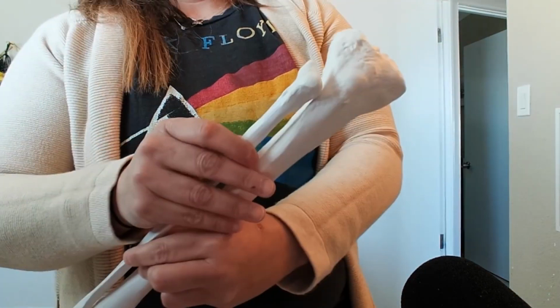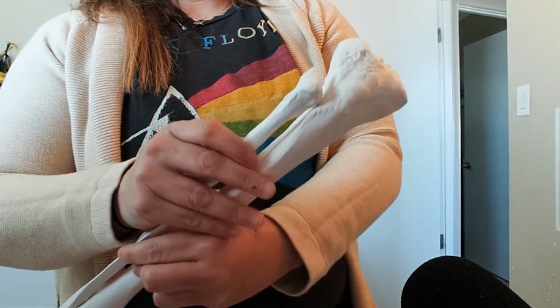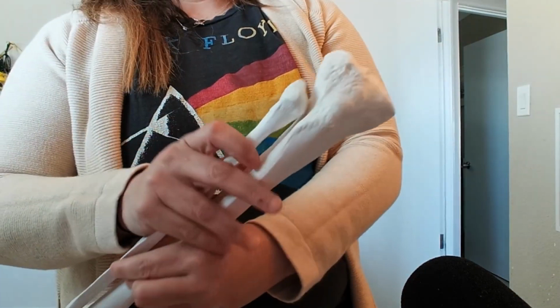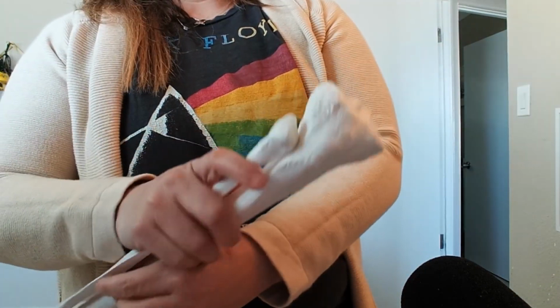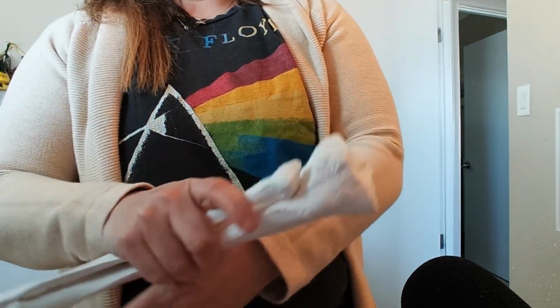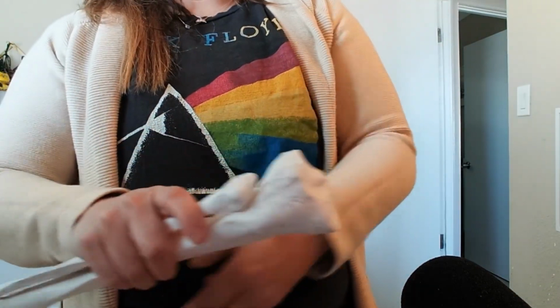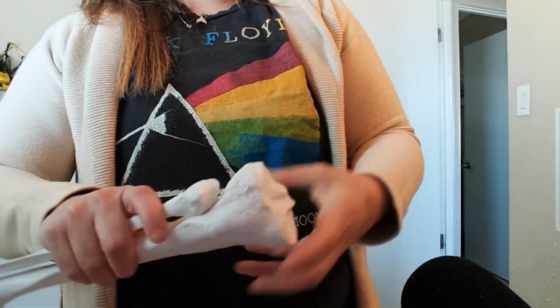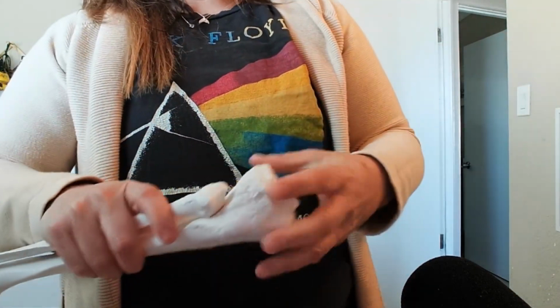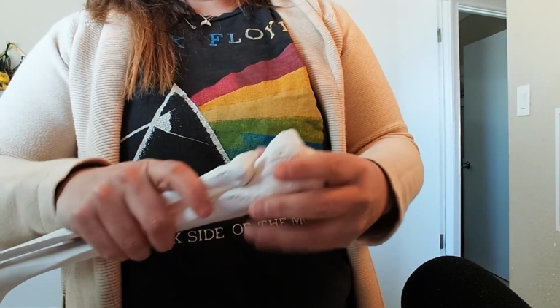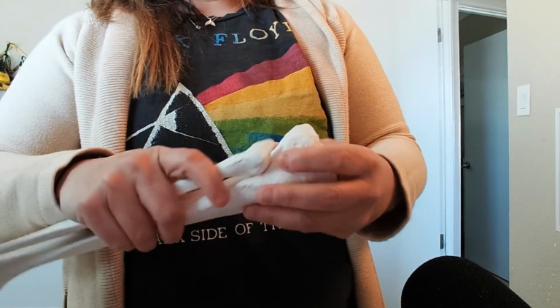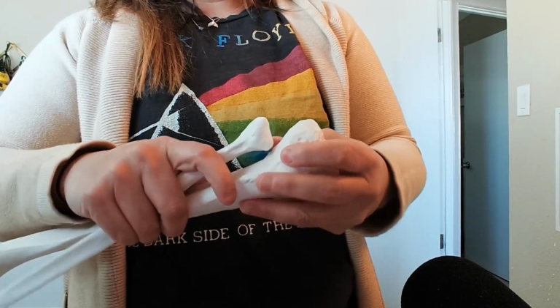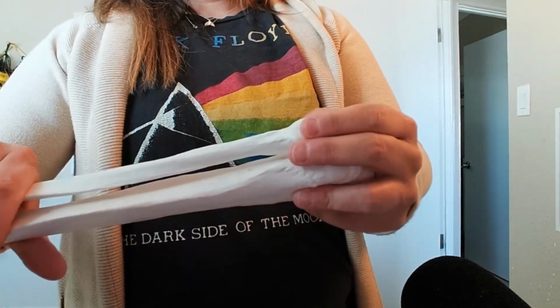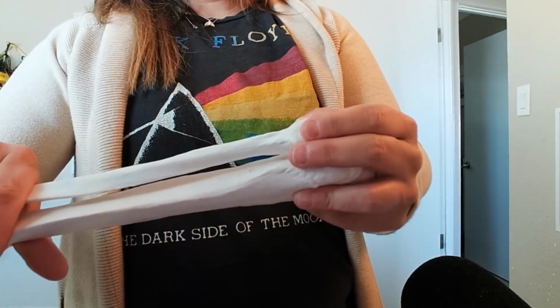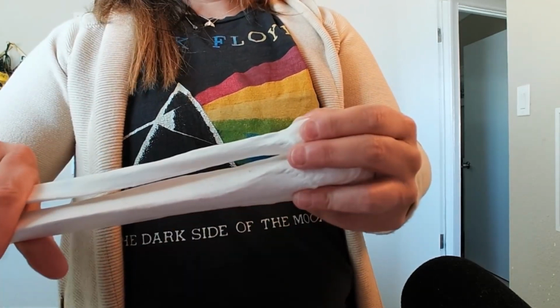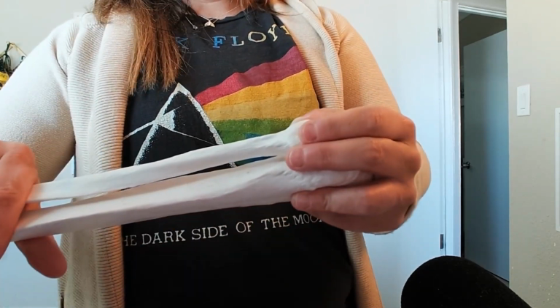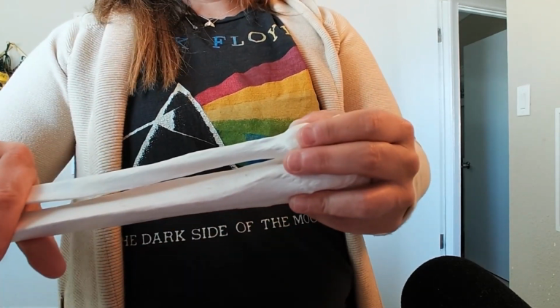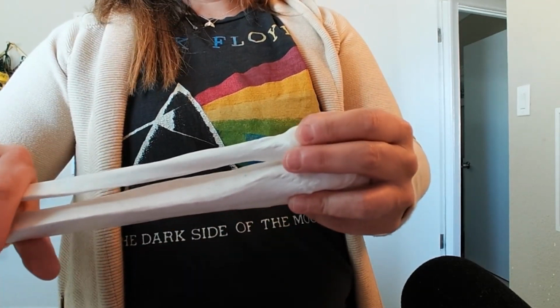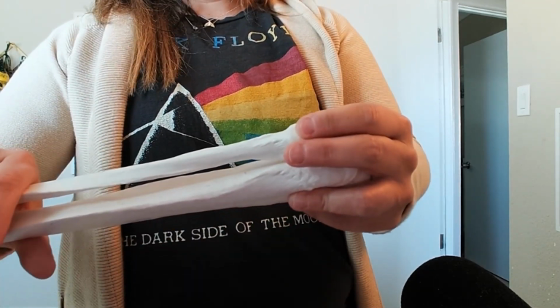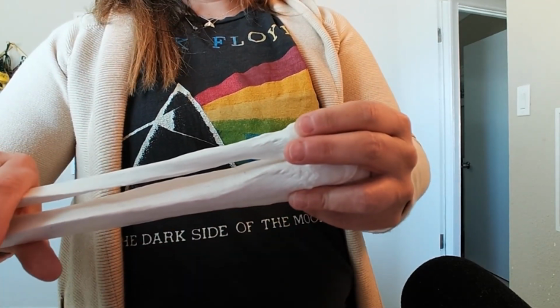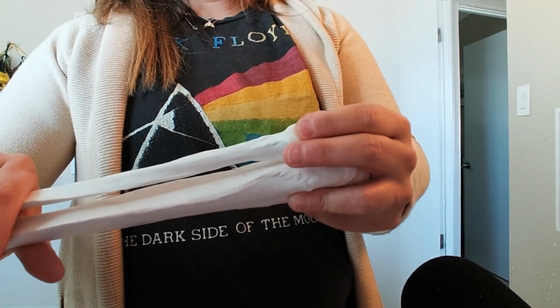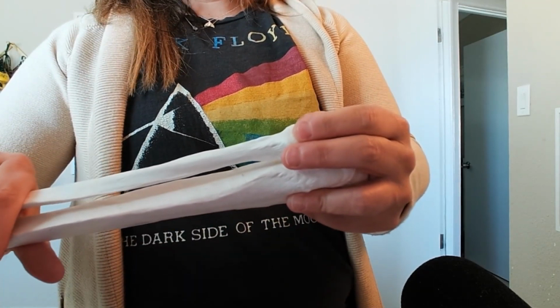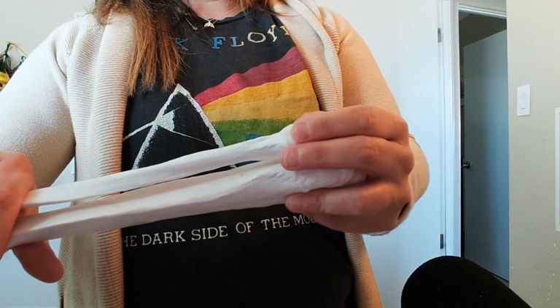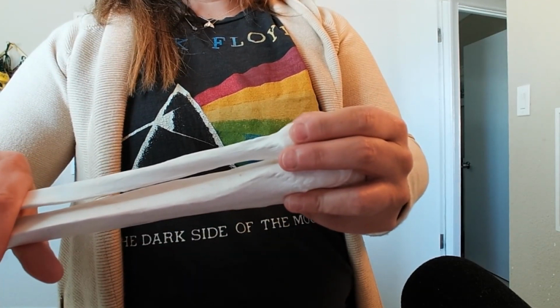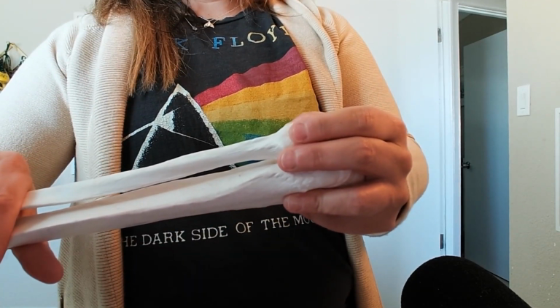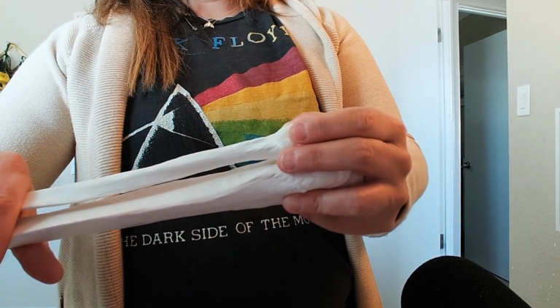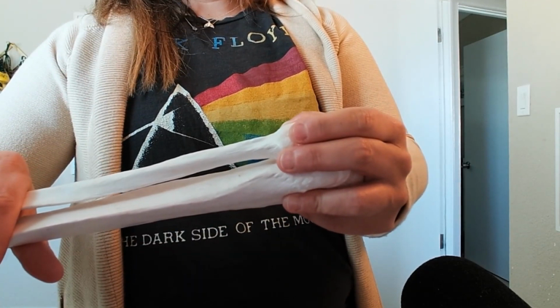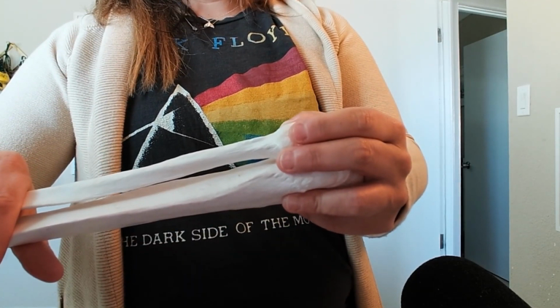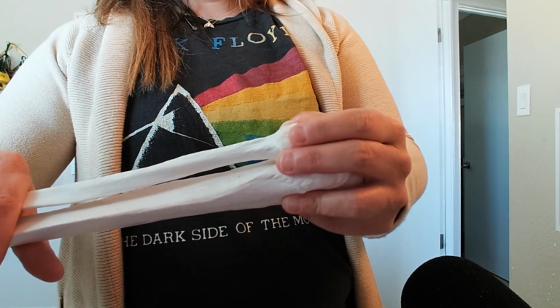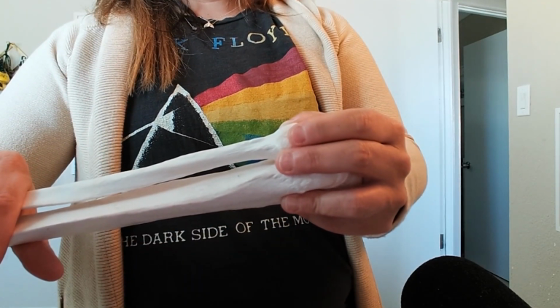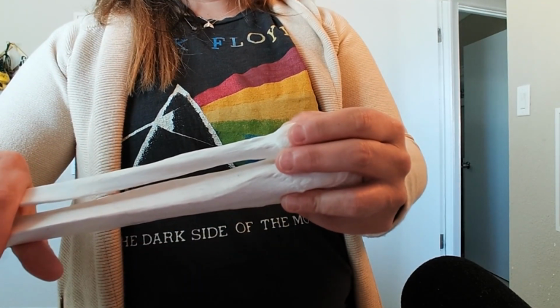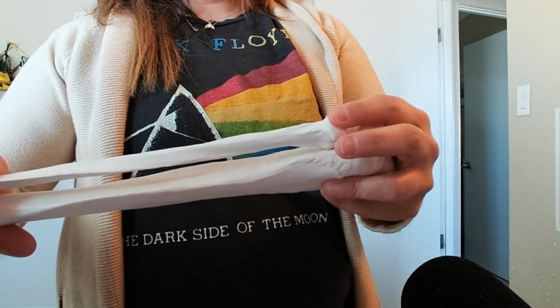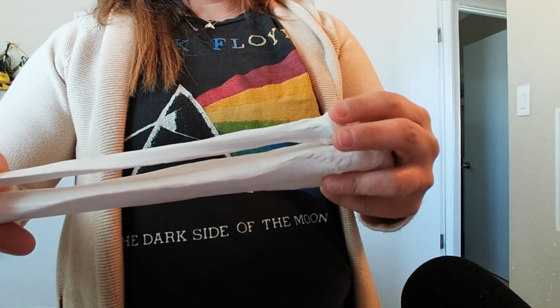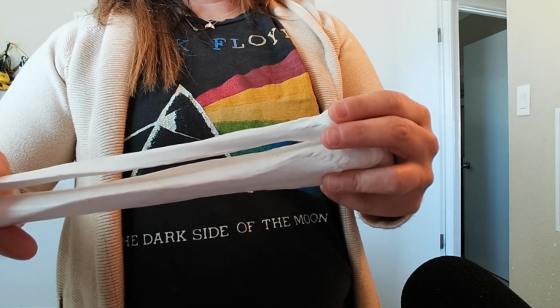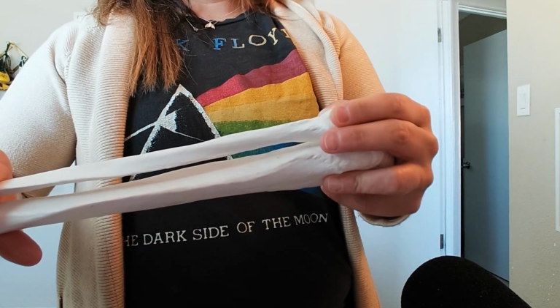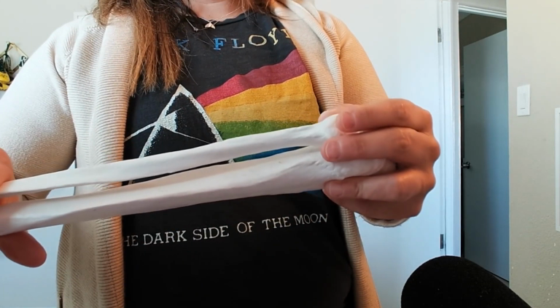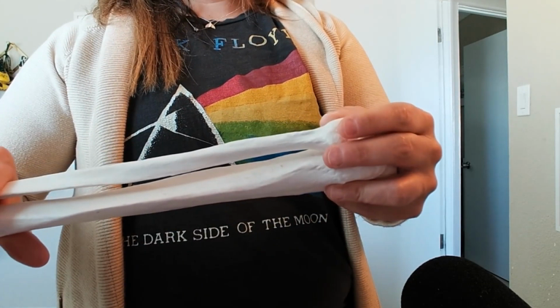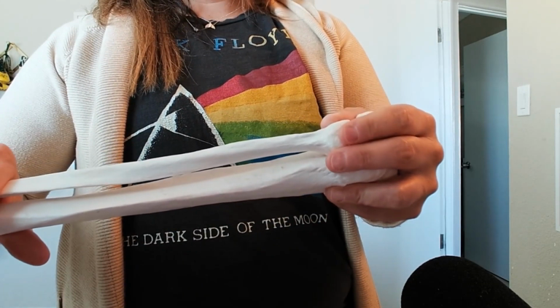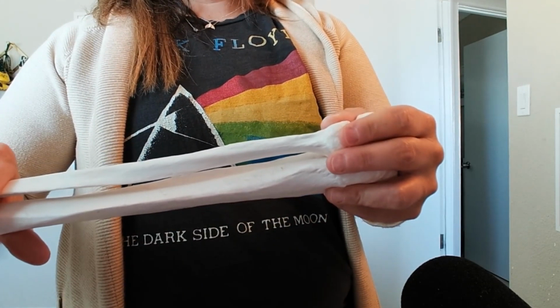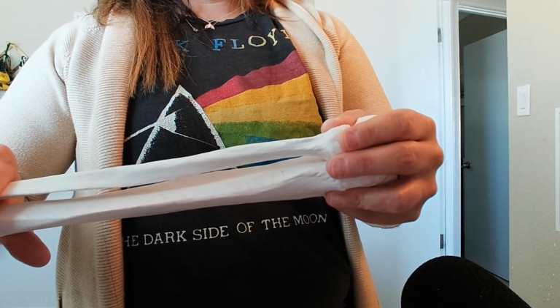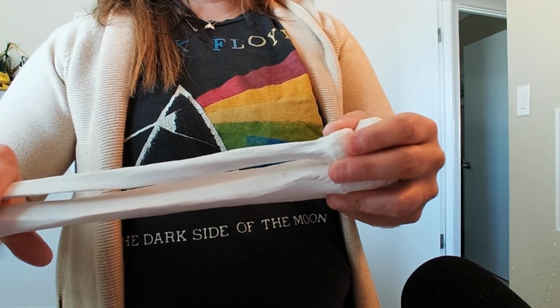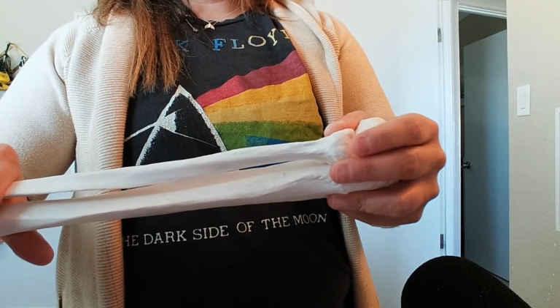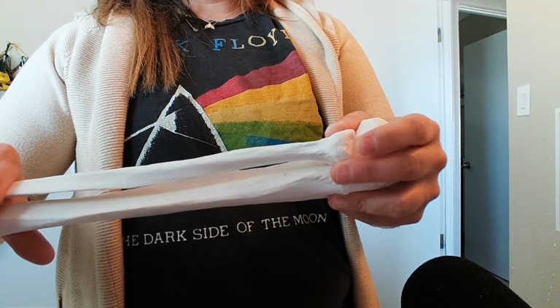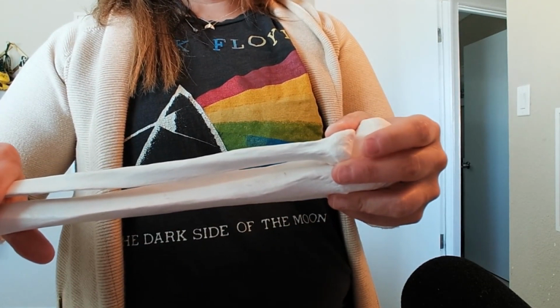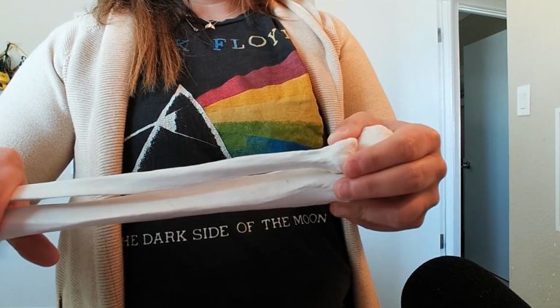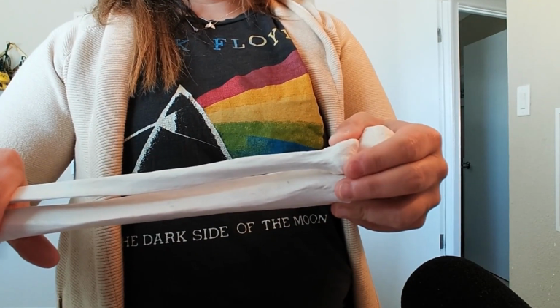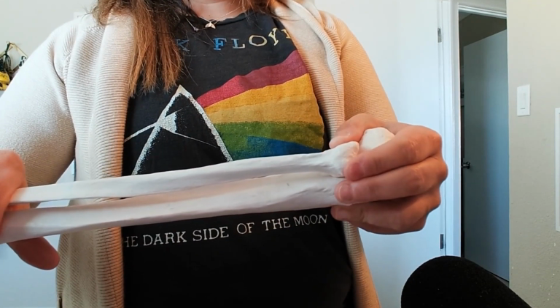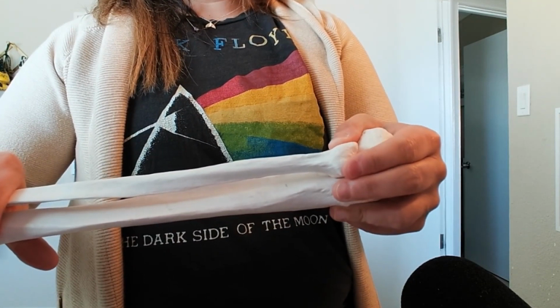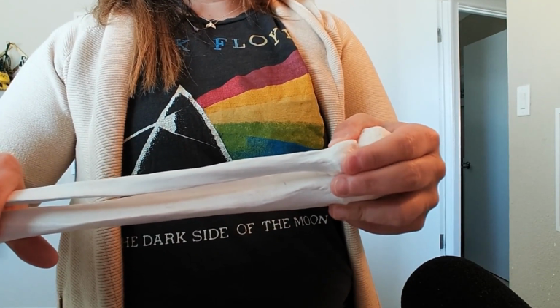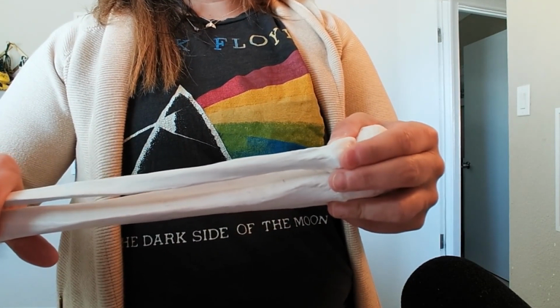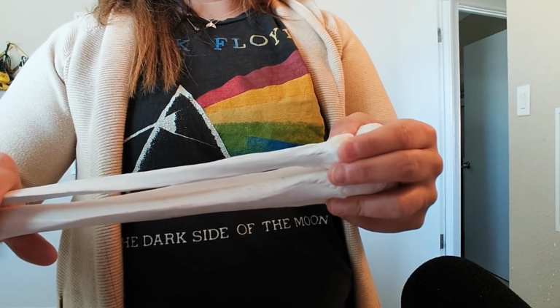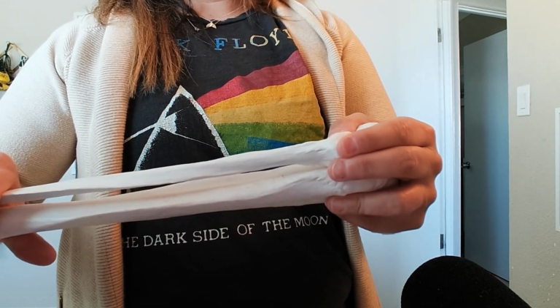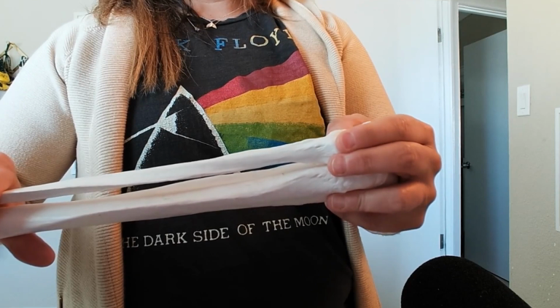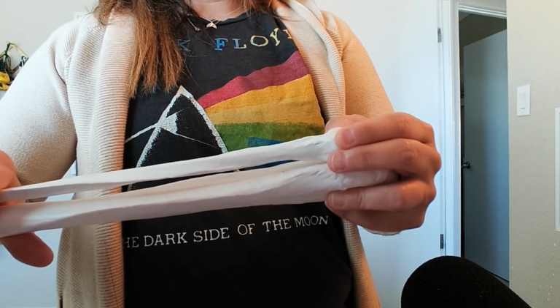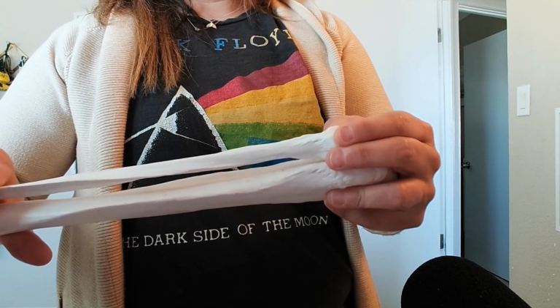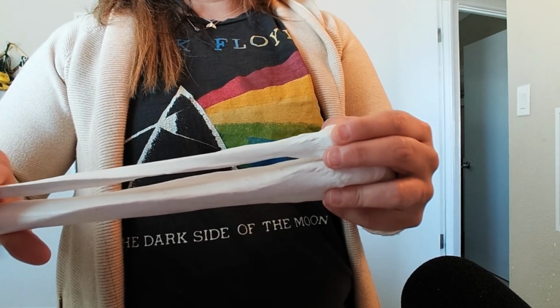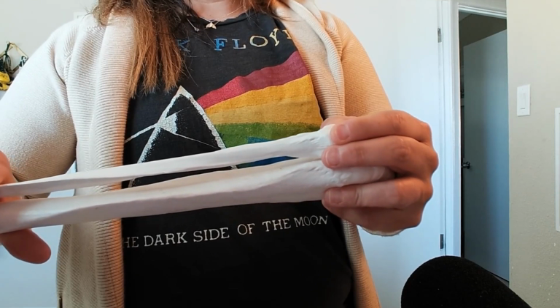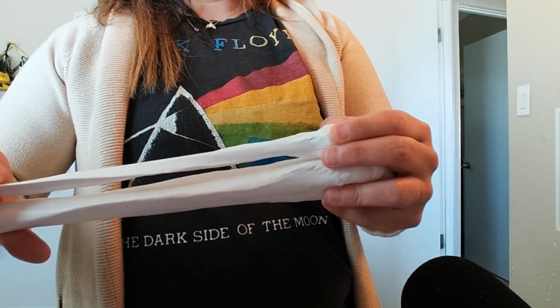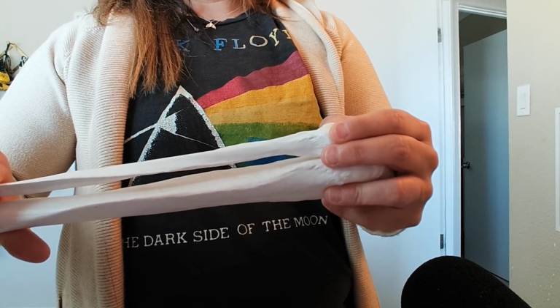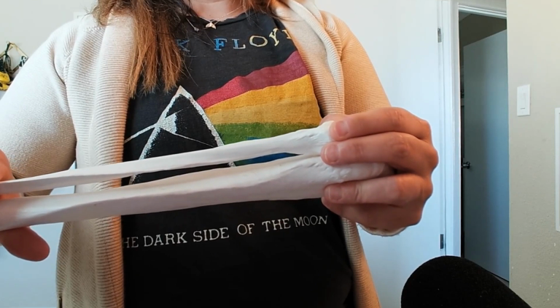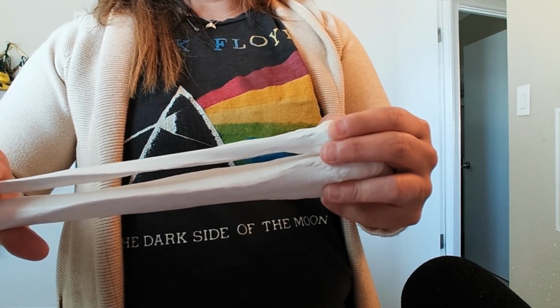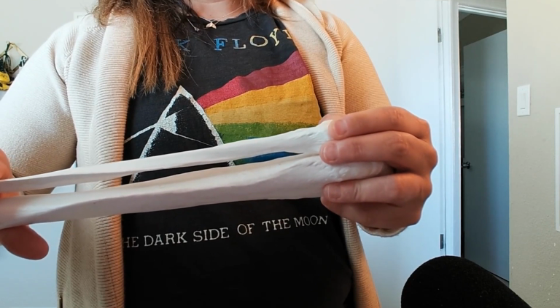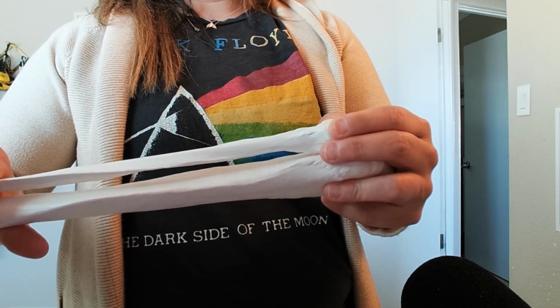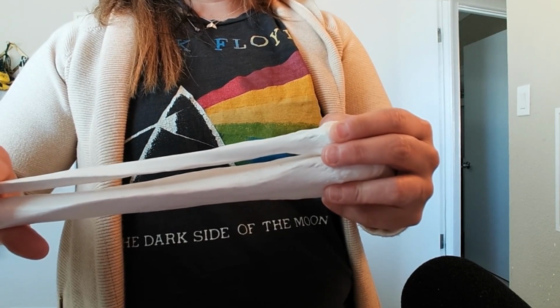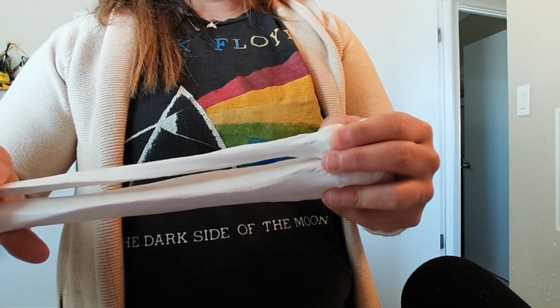So then up at the top, as it internally rotates, it glides forward. And as it actually rotates back, it glides back.